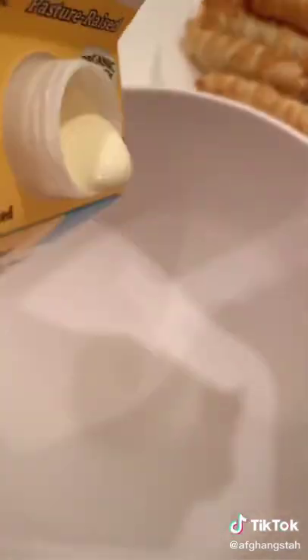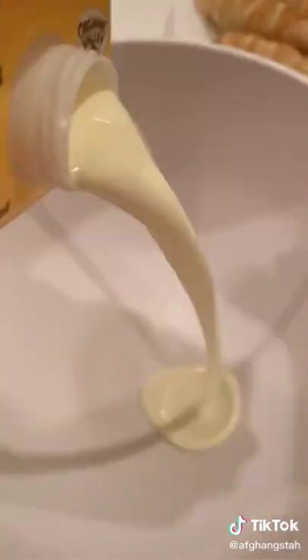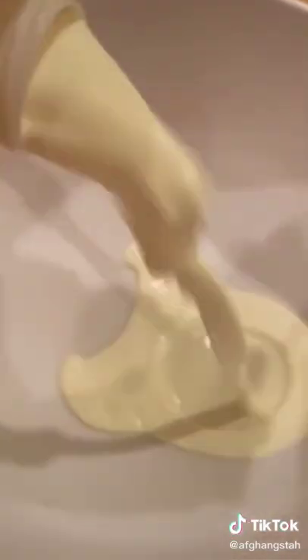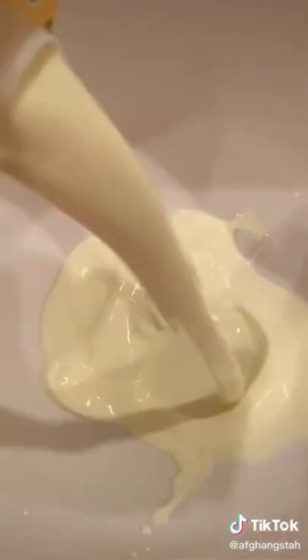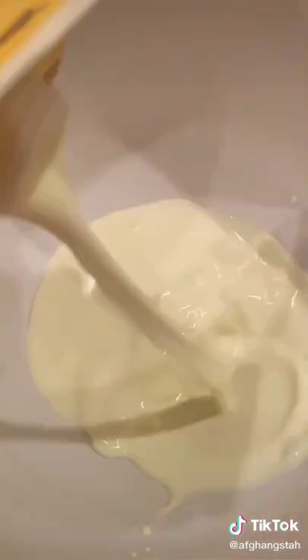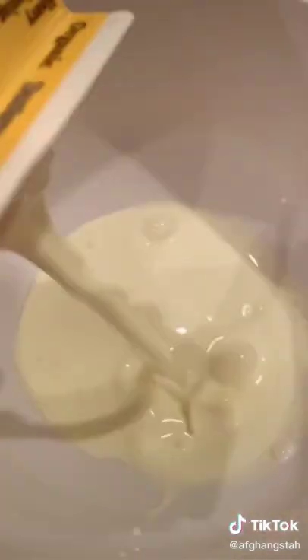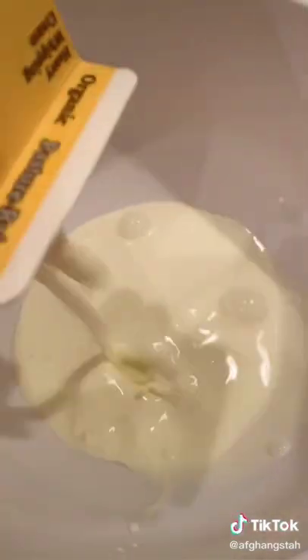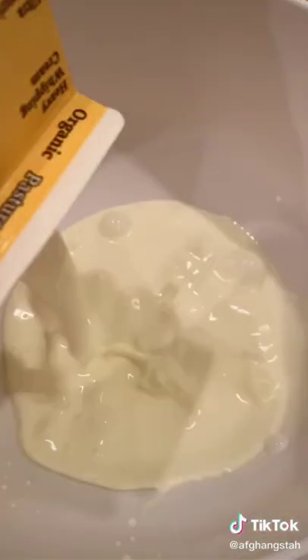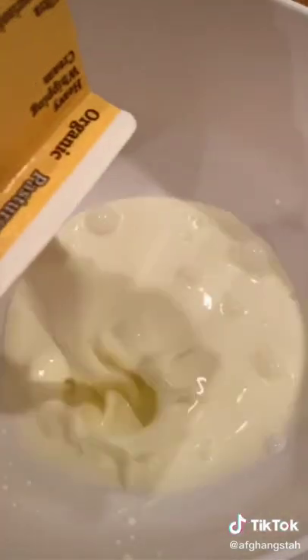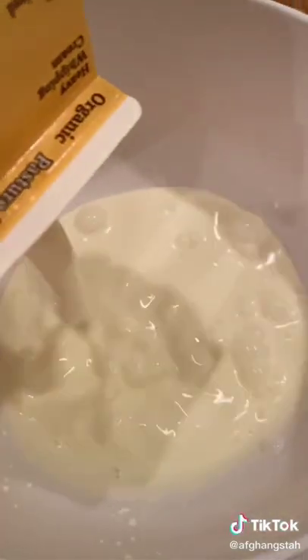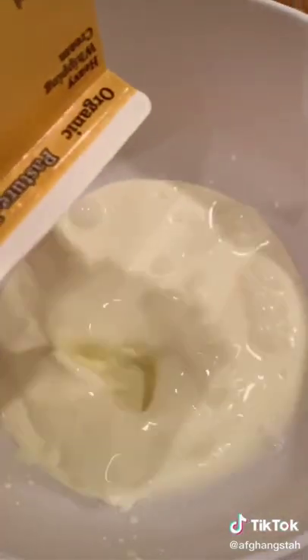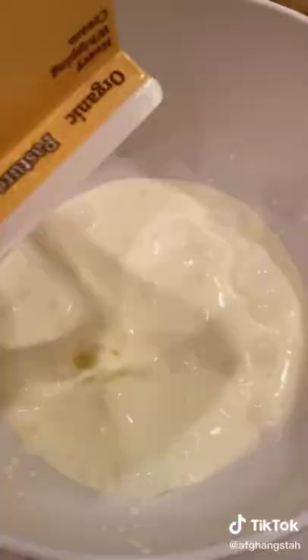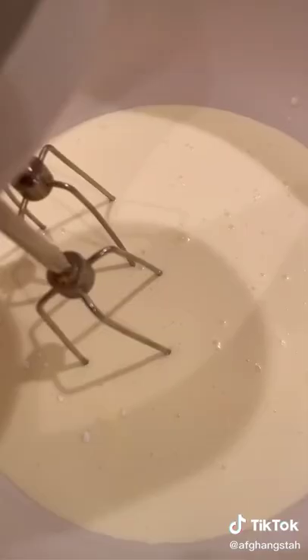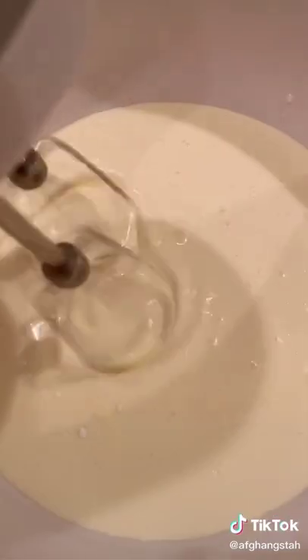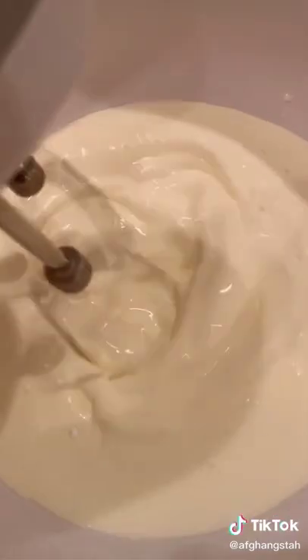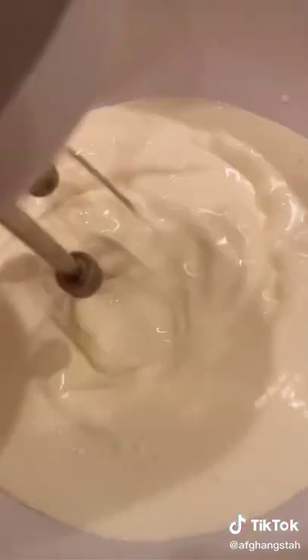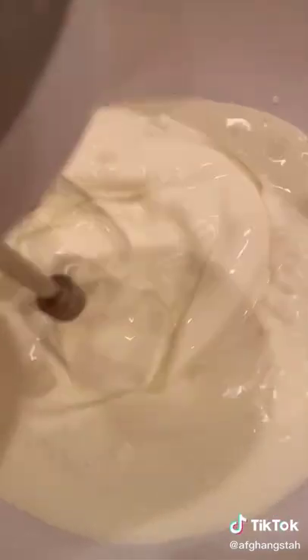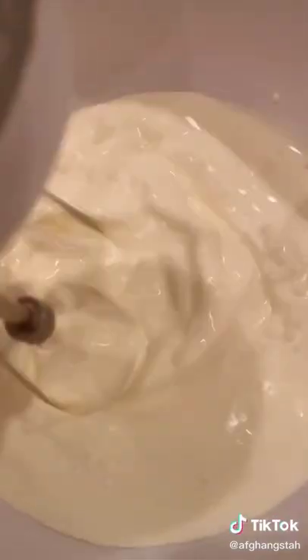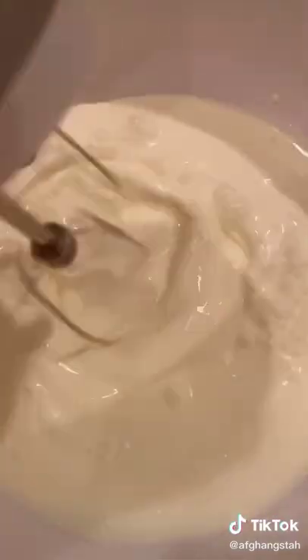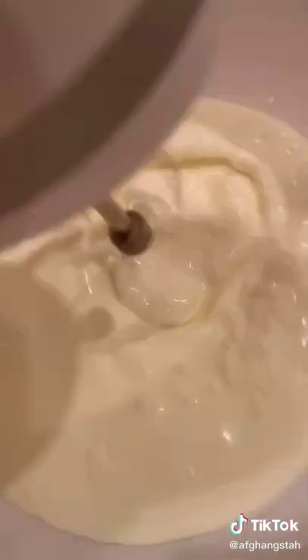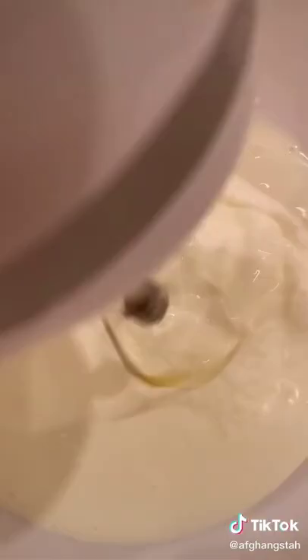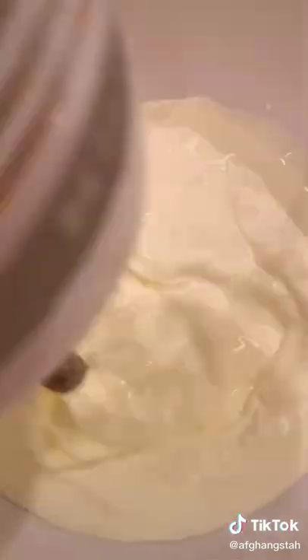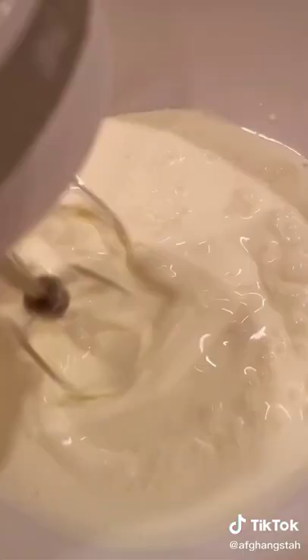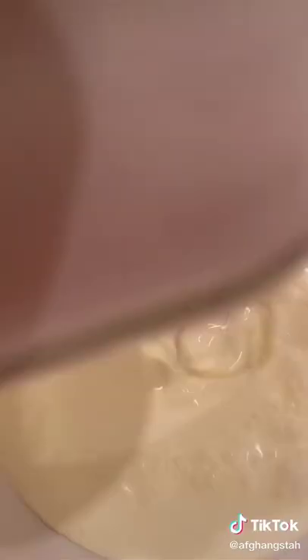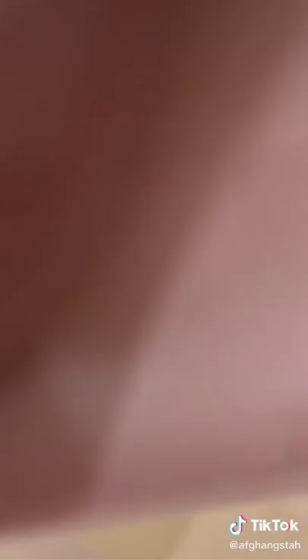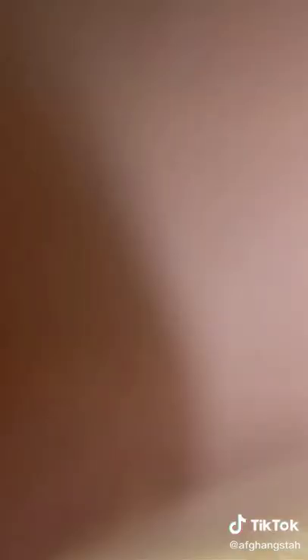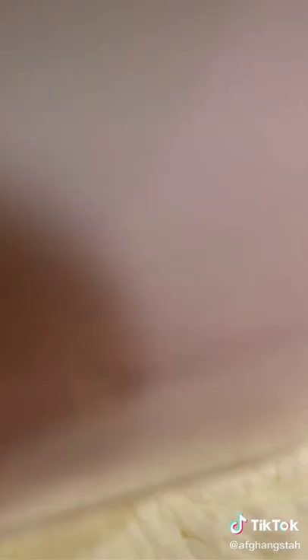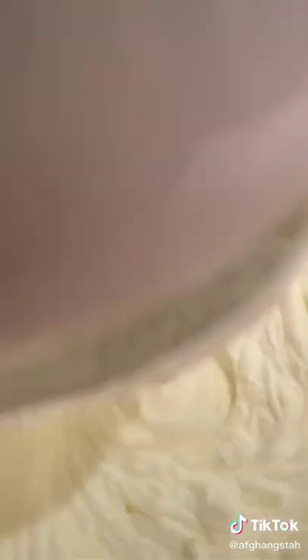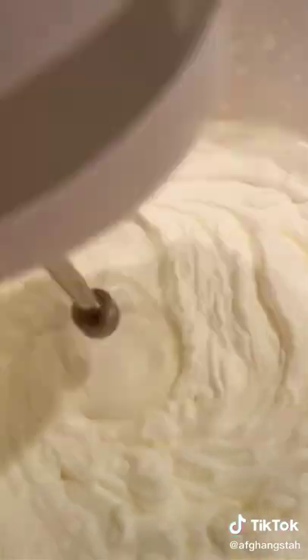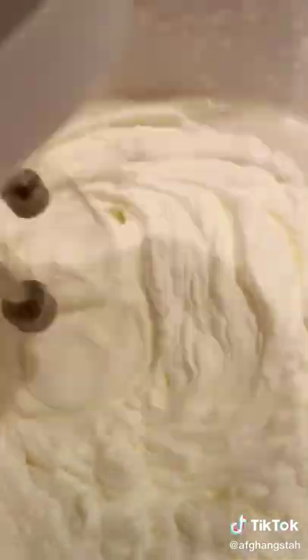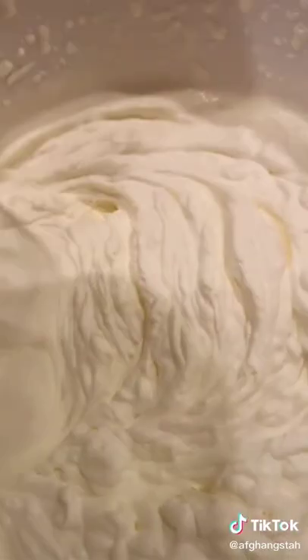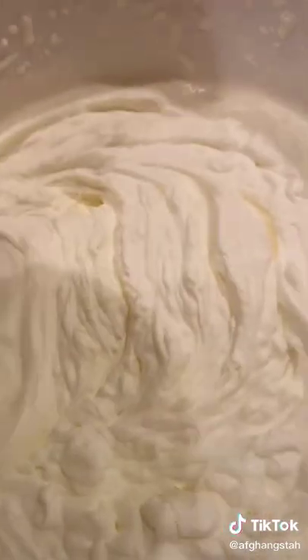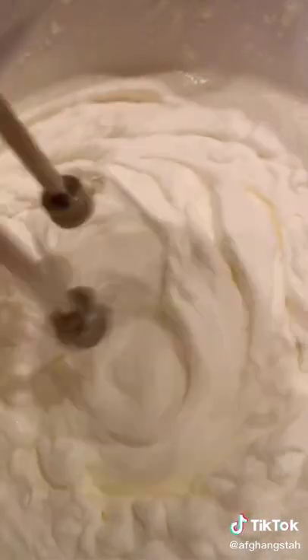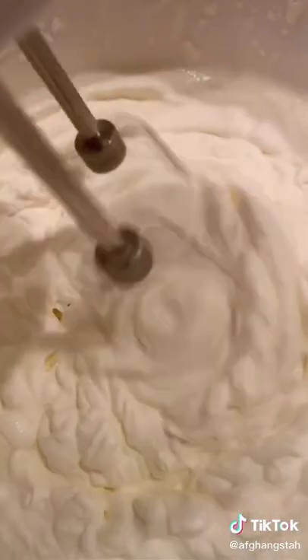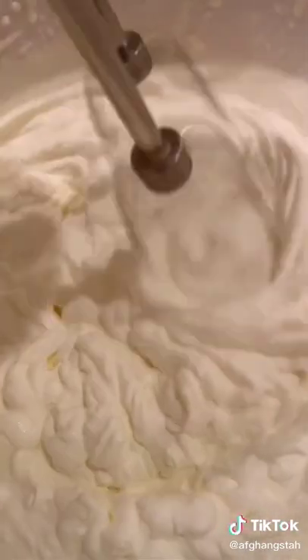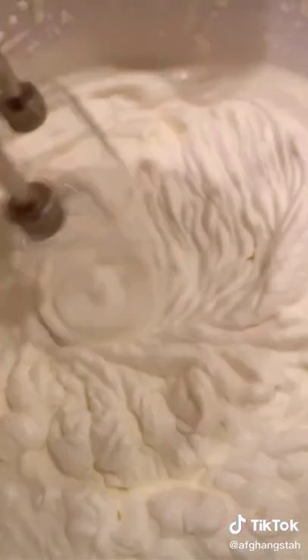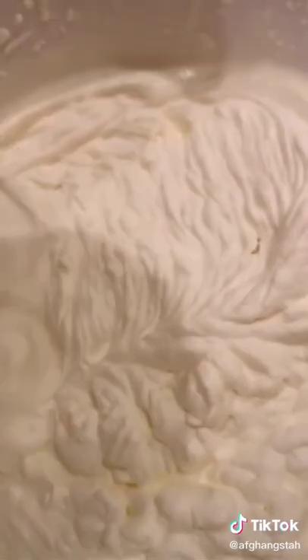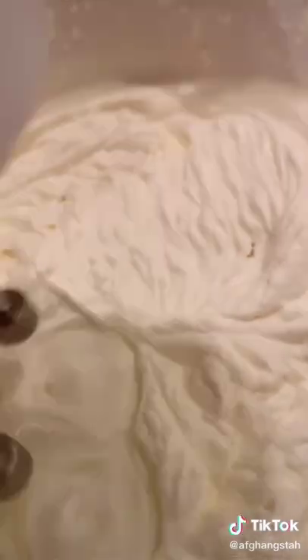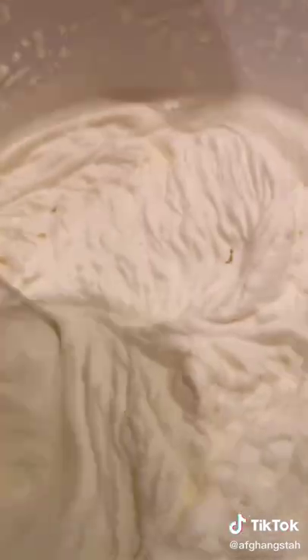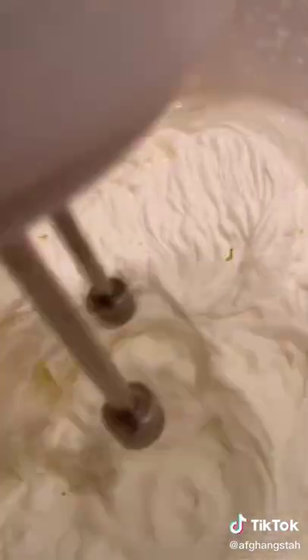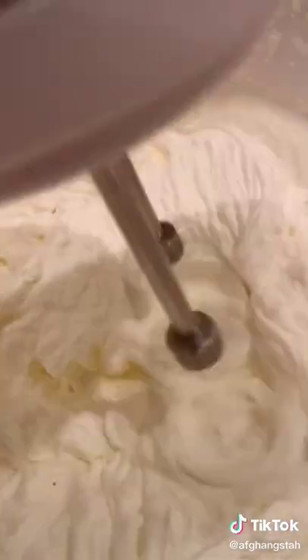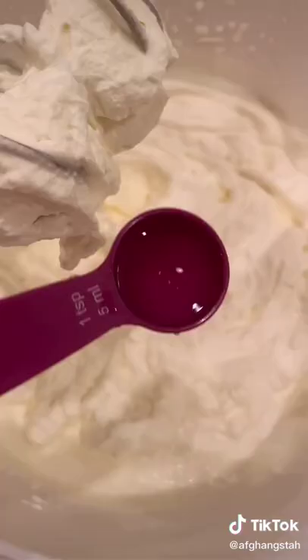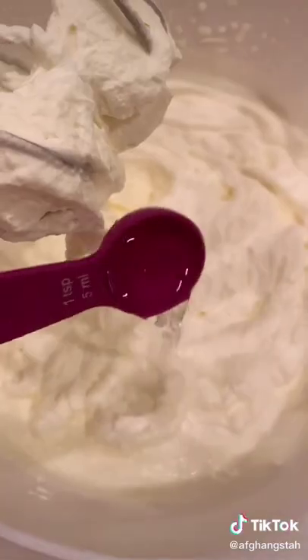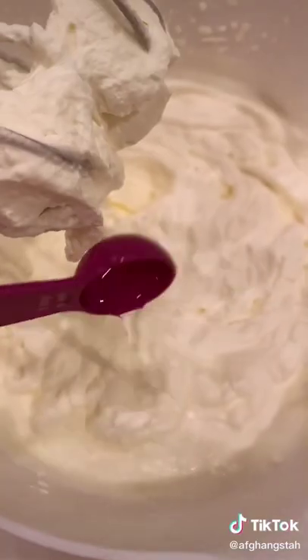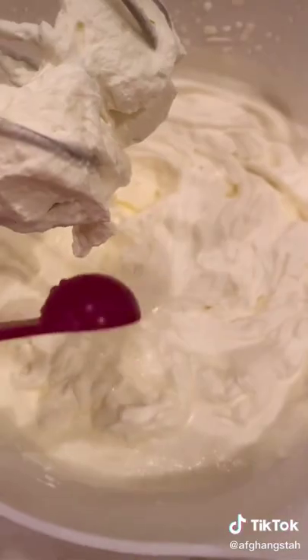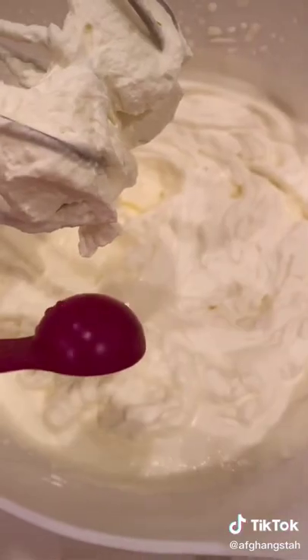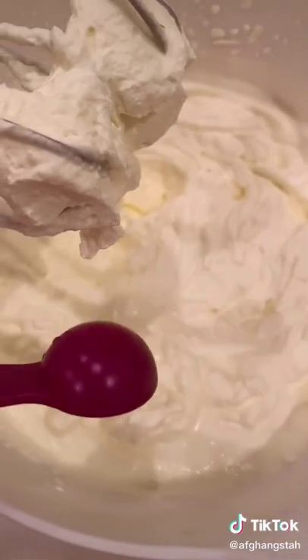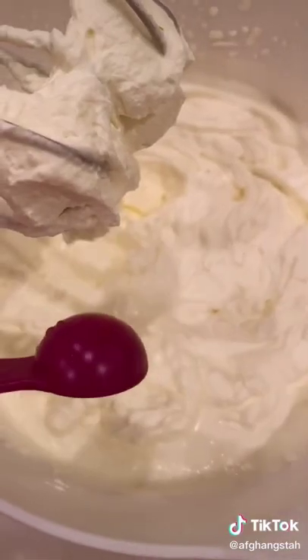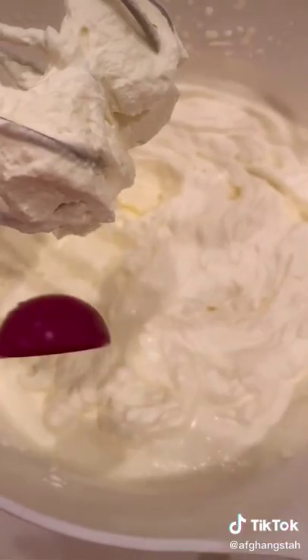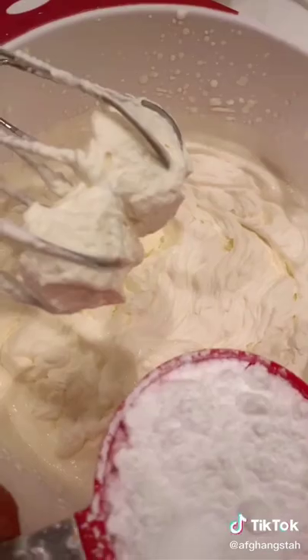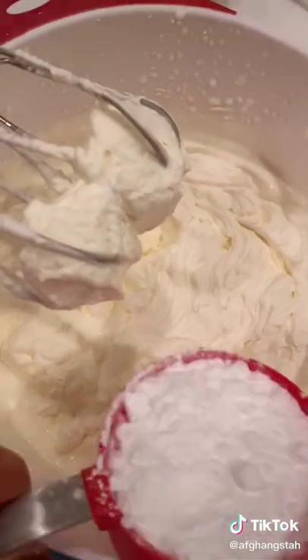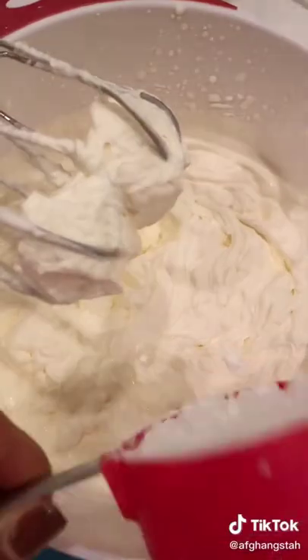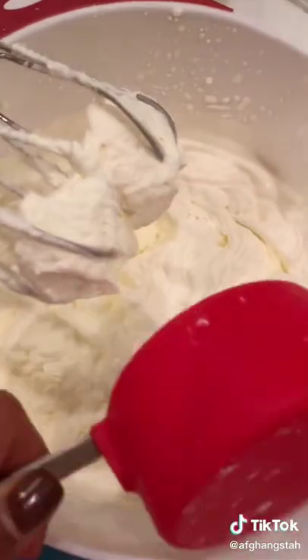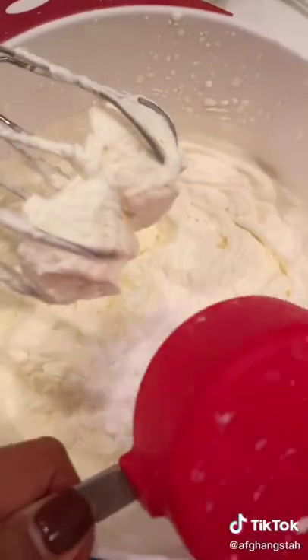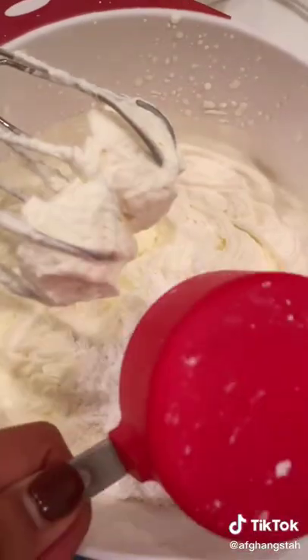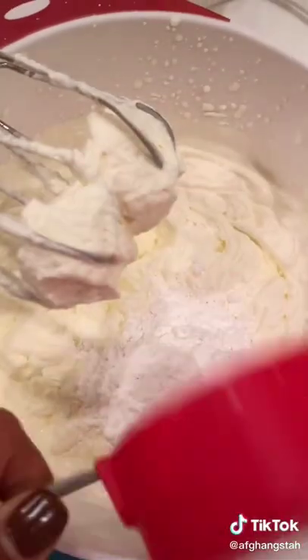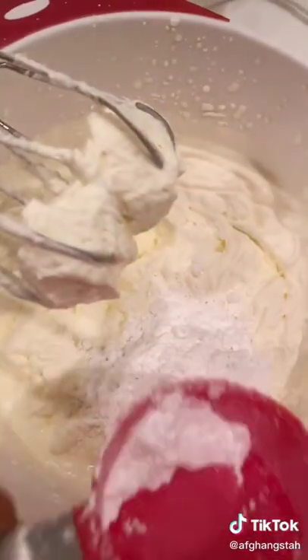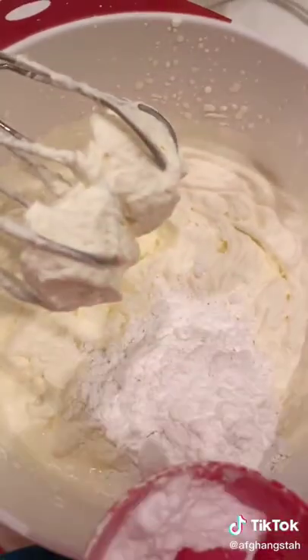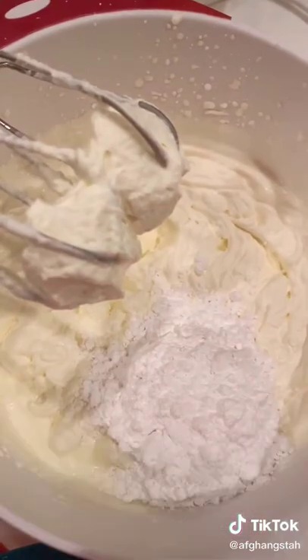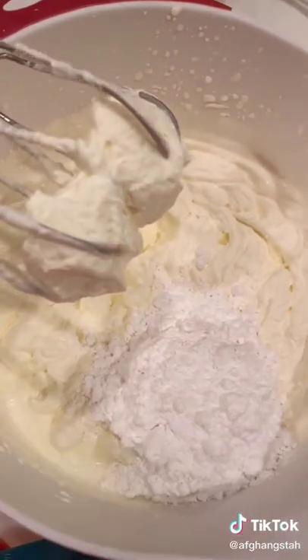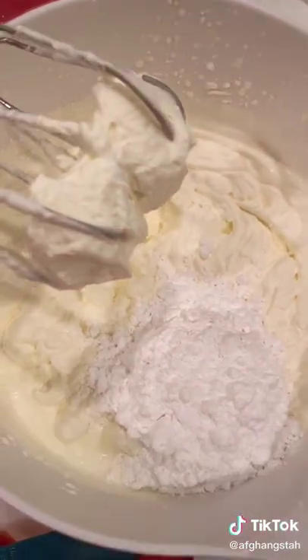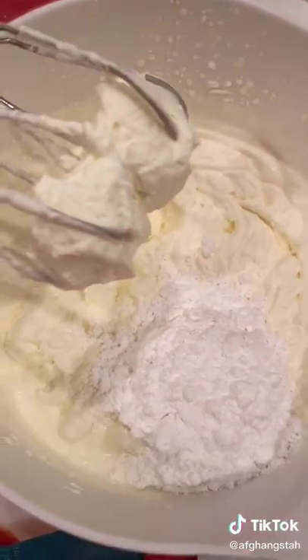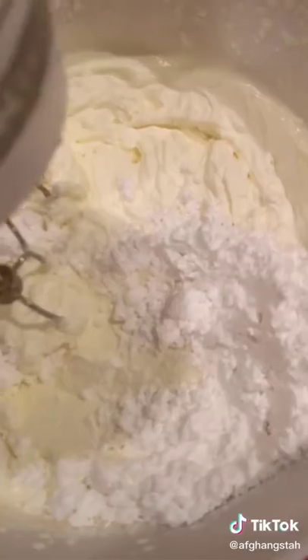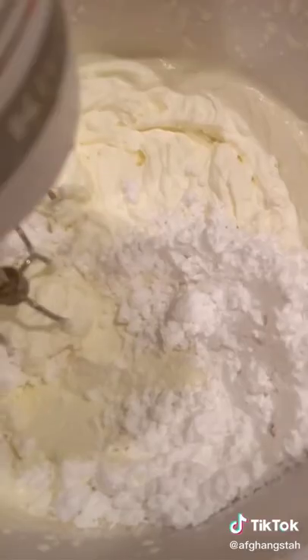The cream filling consisted of heavy whipping cream that I whipped up, and then I added one teaspoon of rose water and half a cup of powdered sugar.